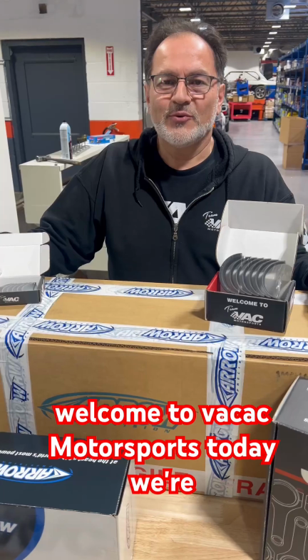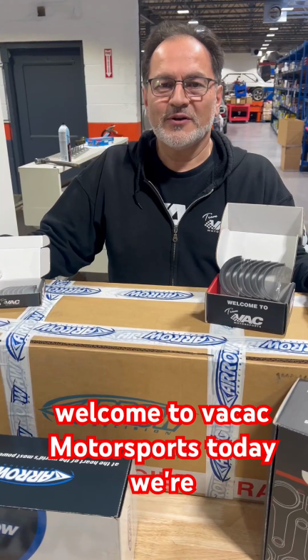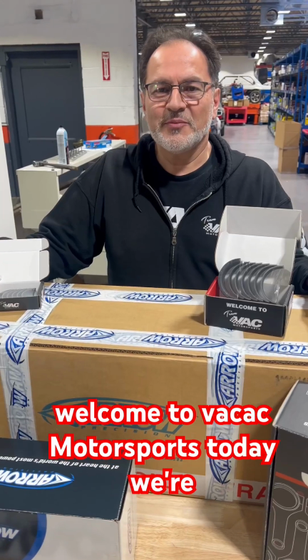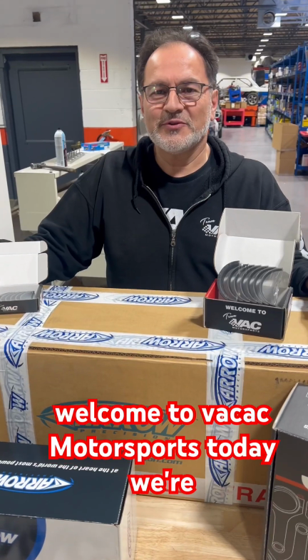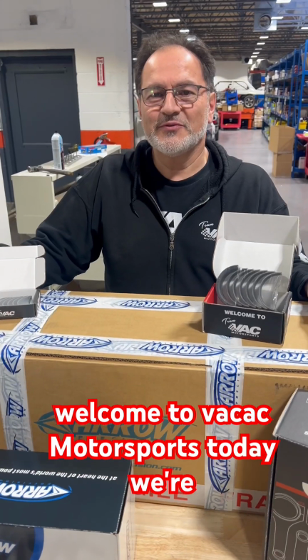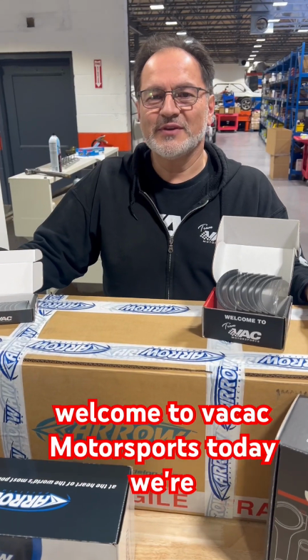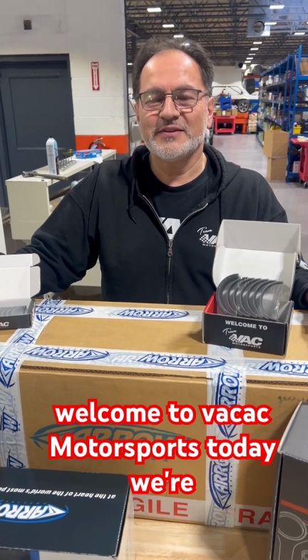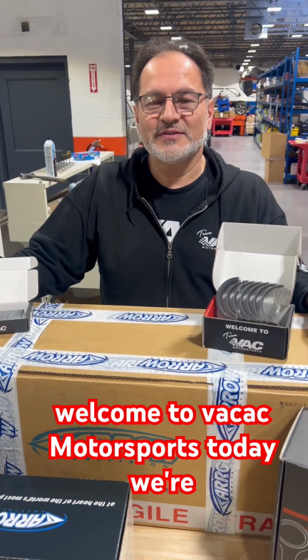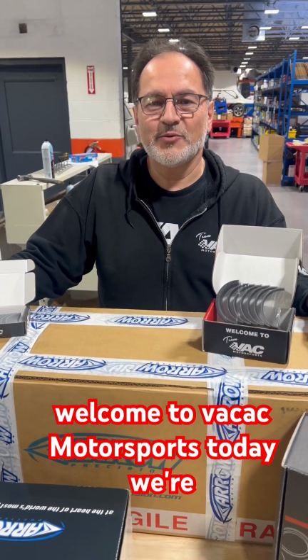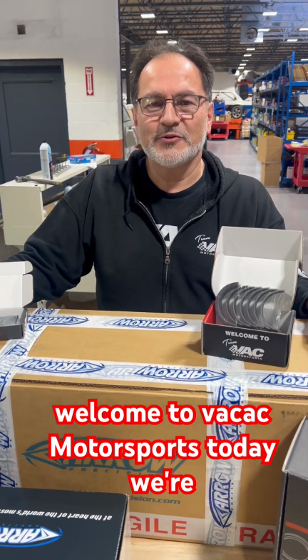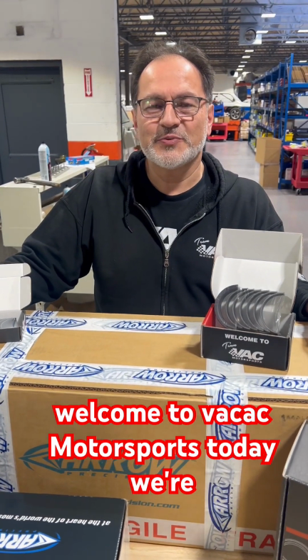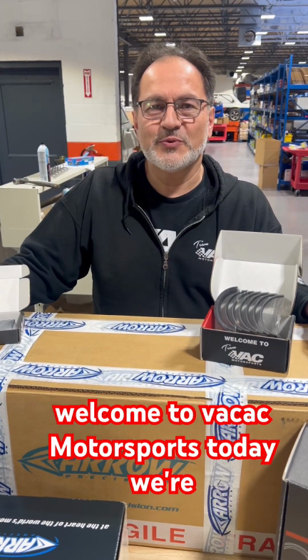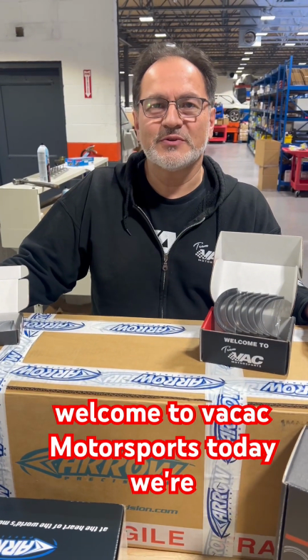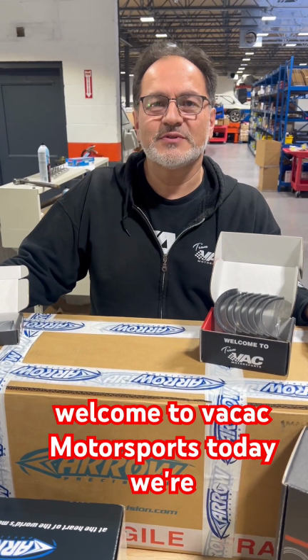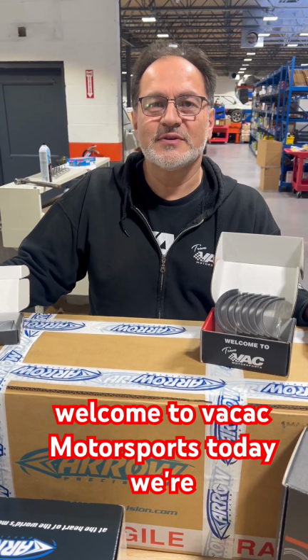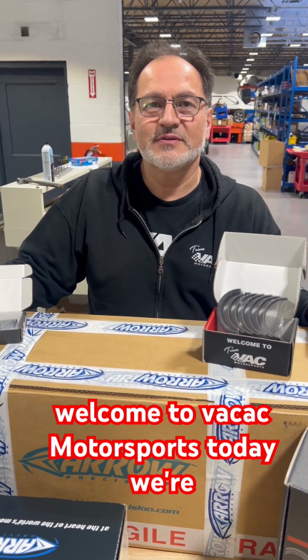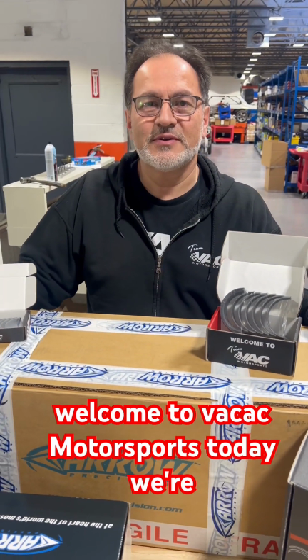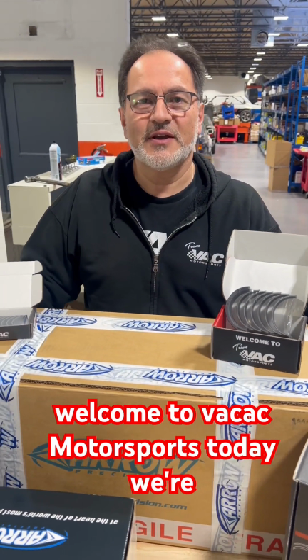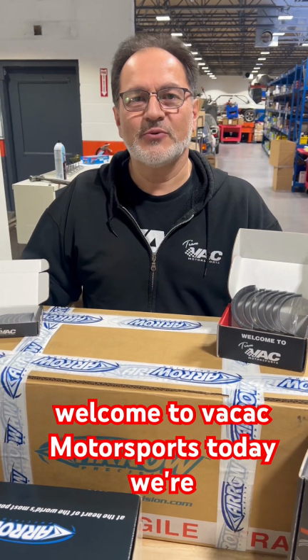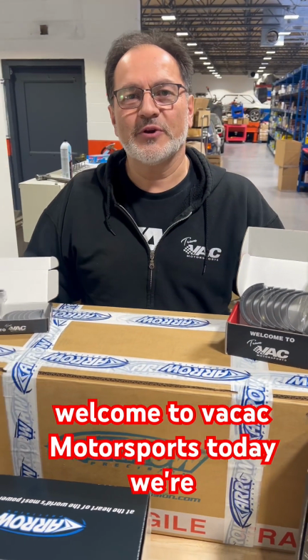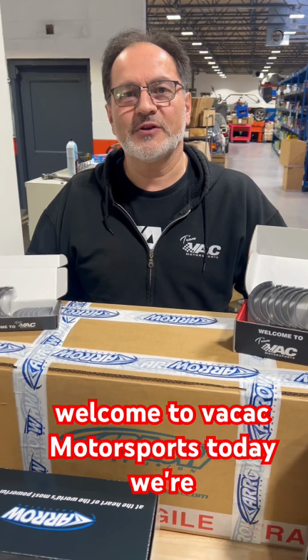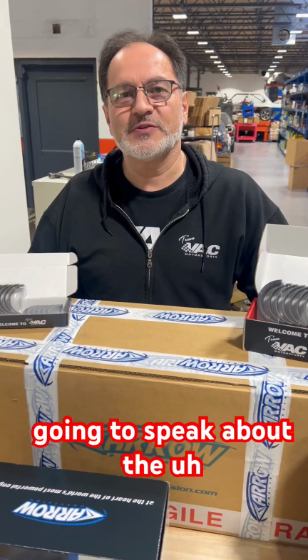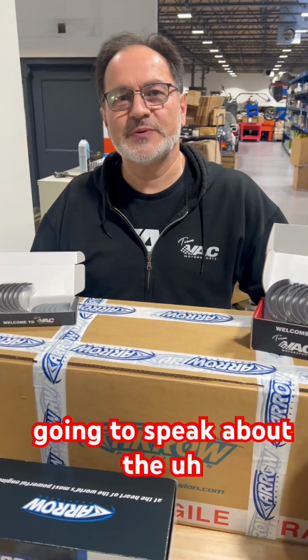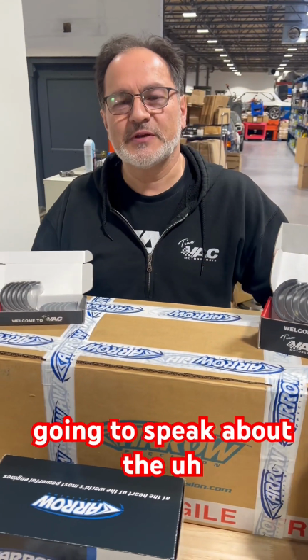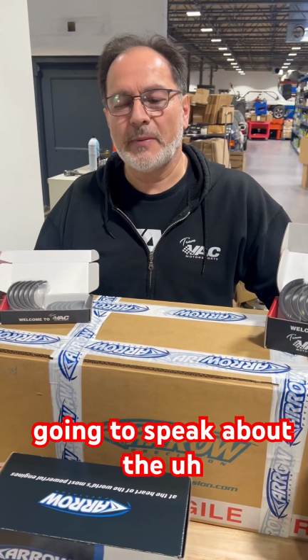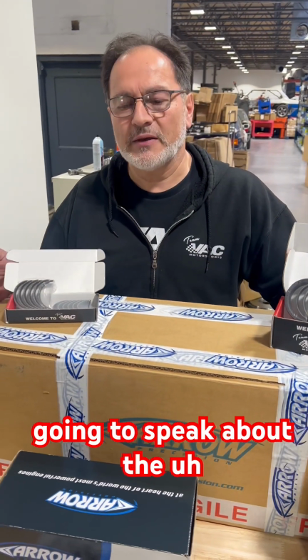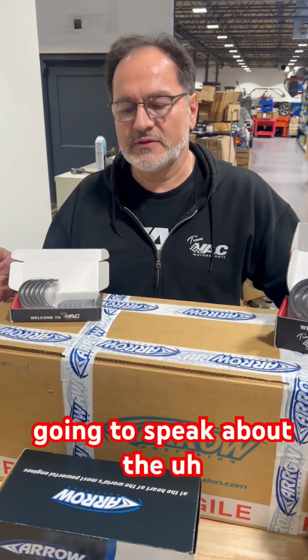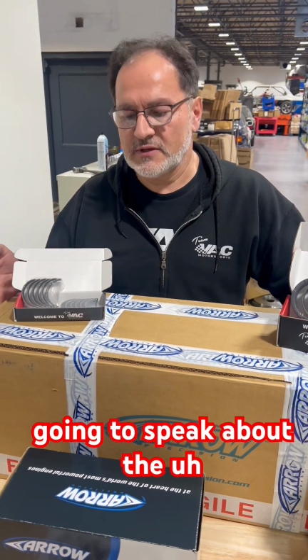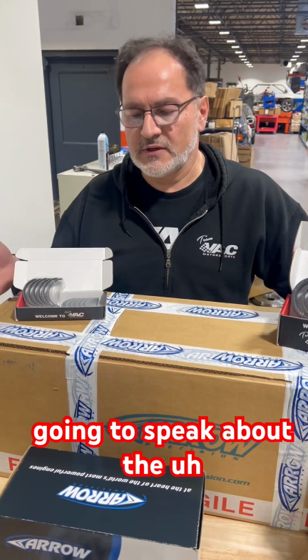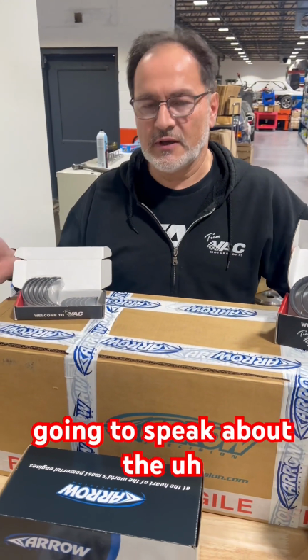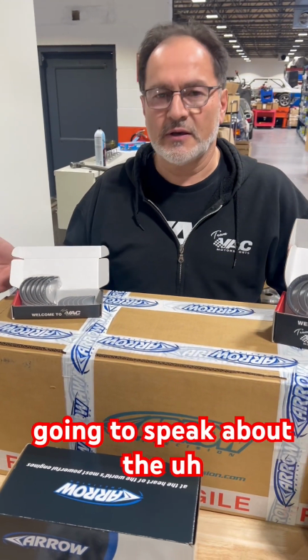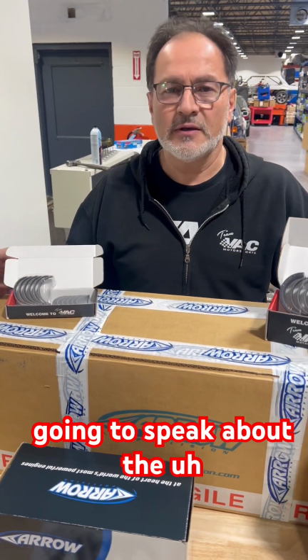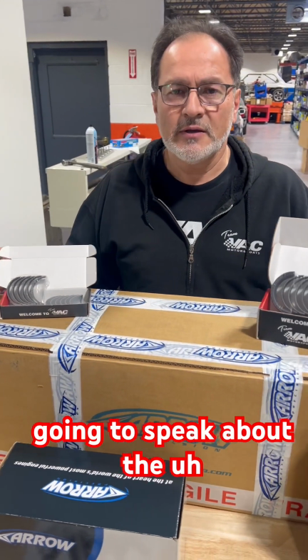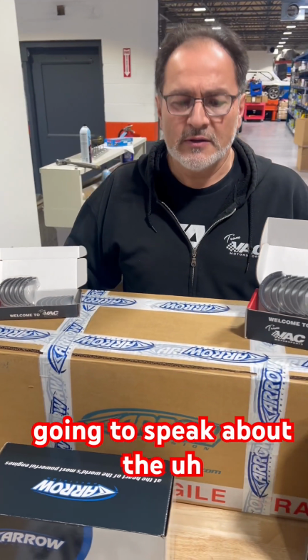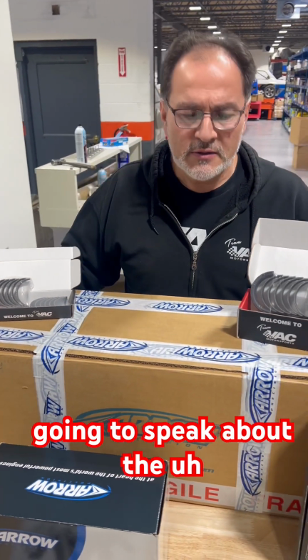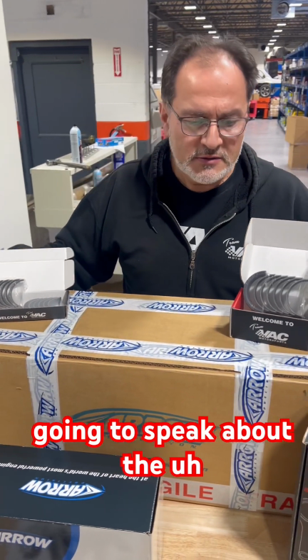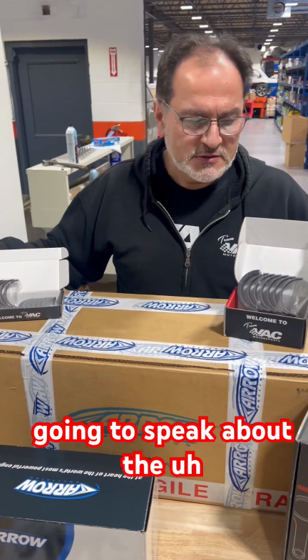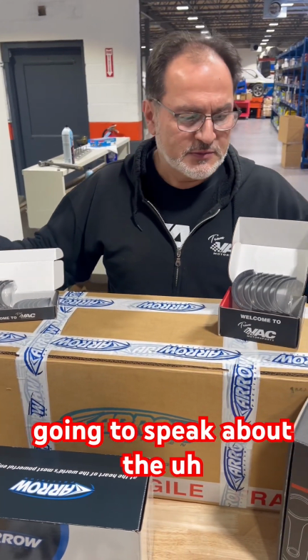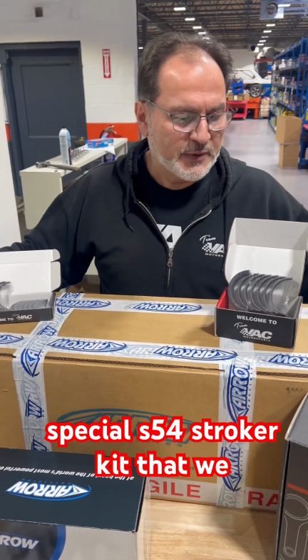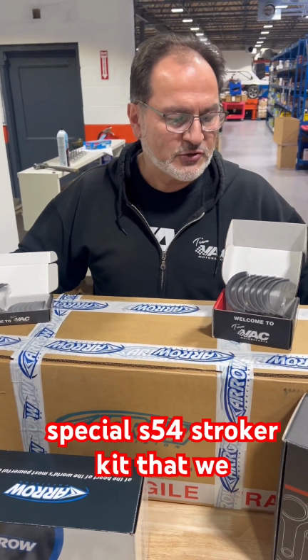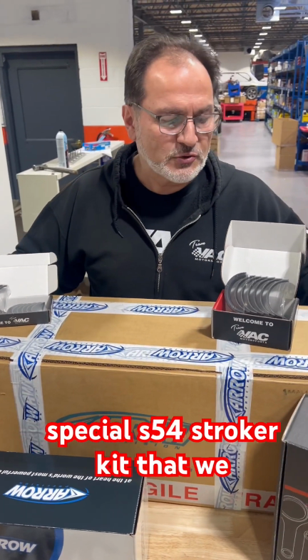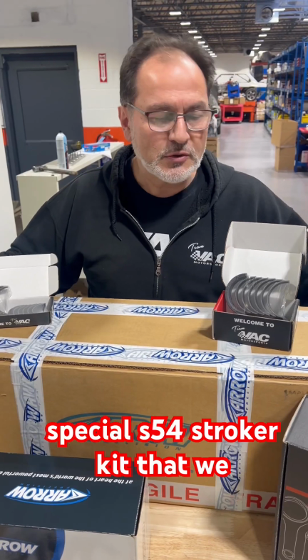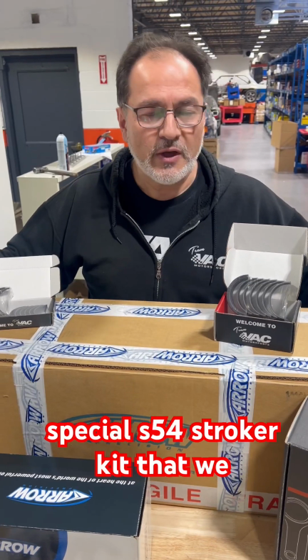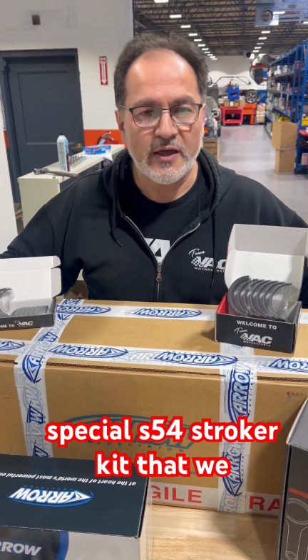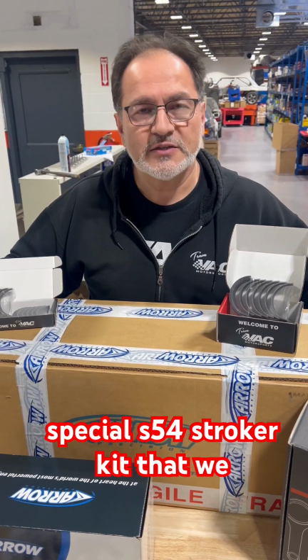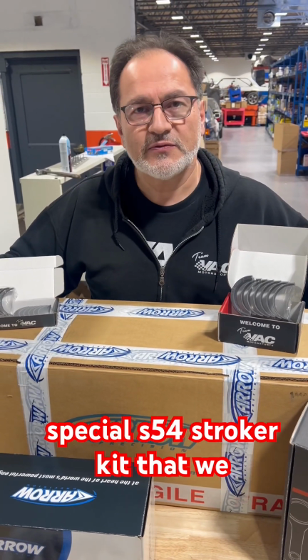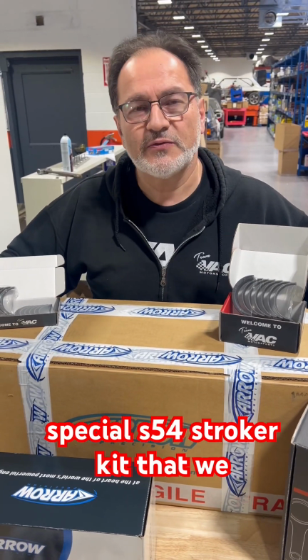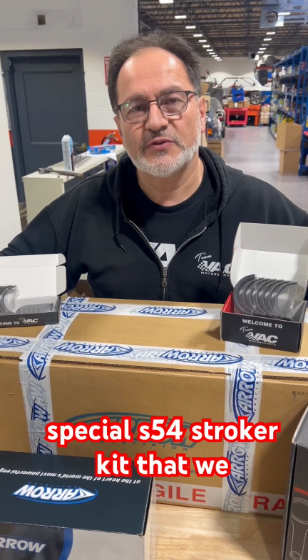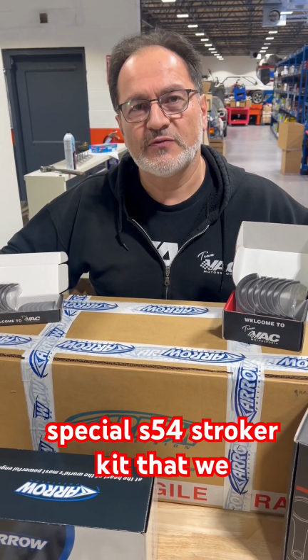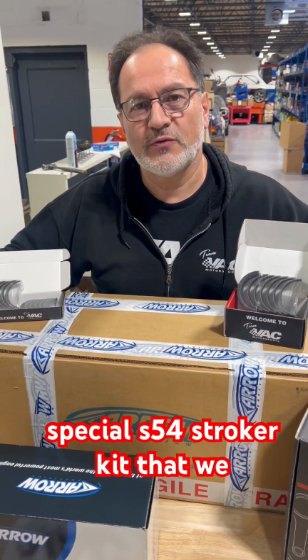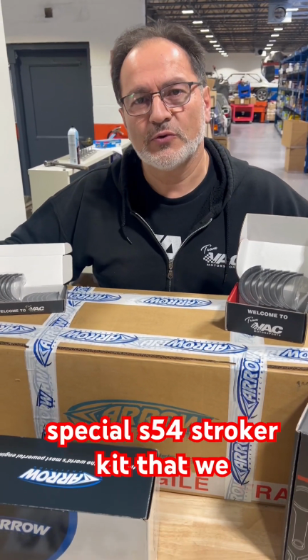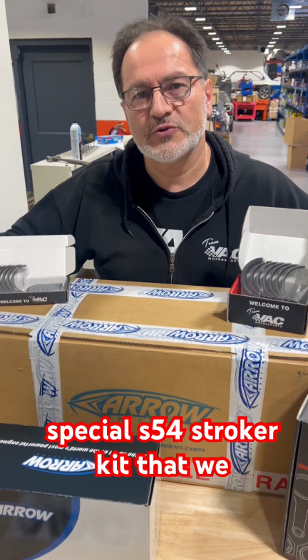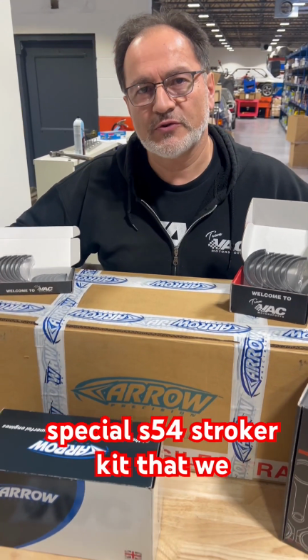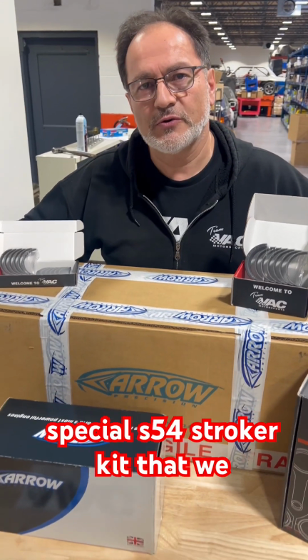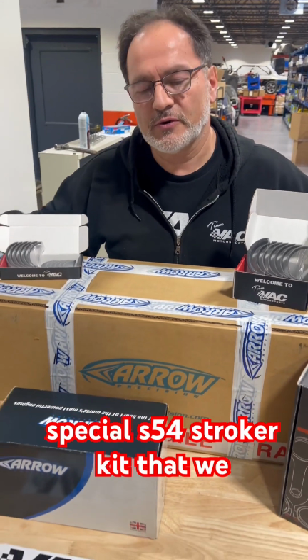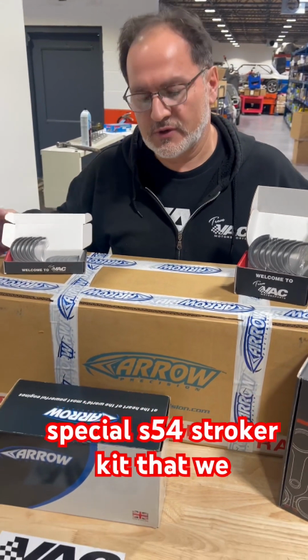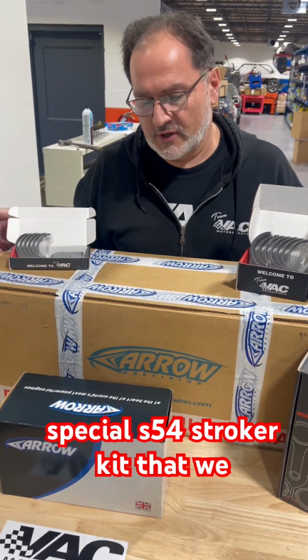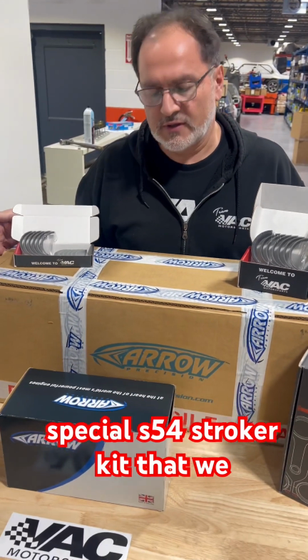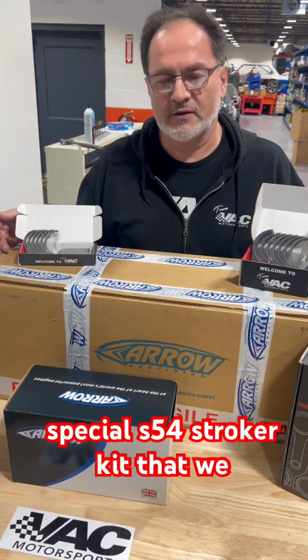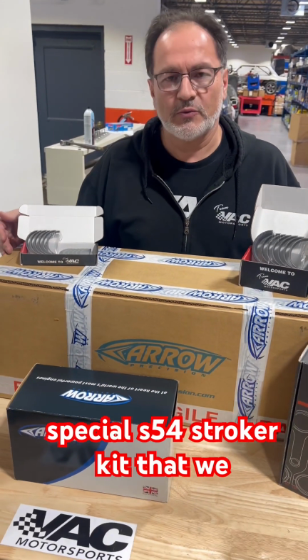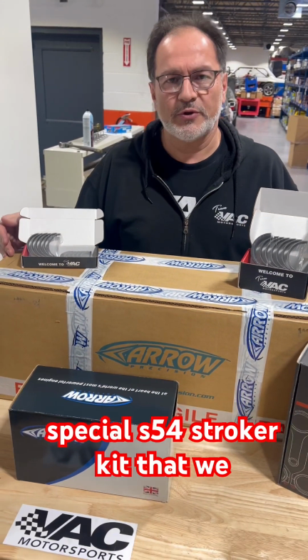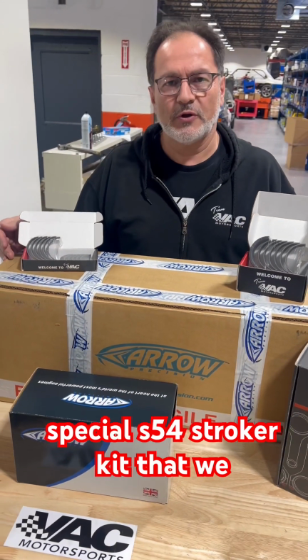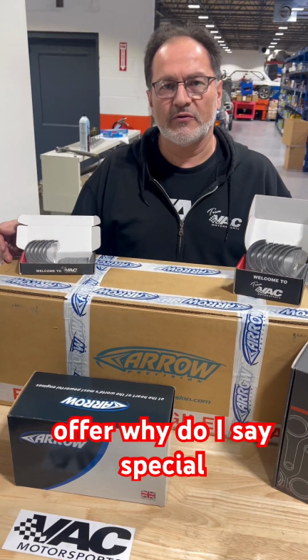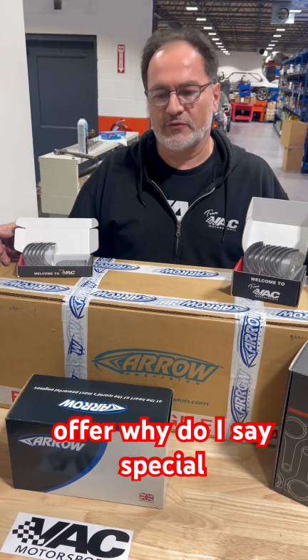Welcome to VAC Motorsports. Today we're going to speak about the special S54 stroker kit that we offer.